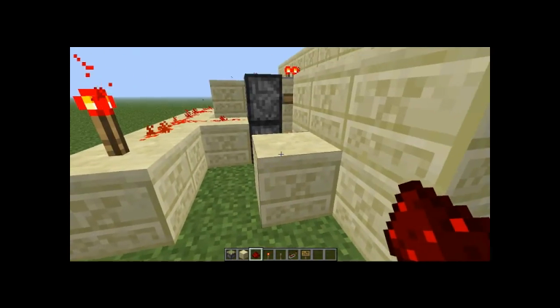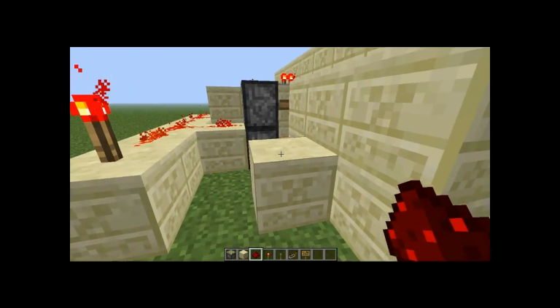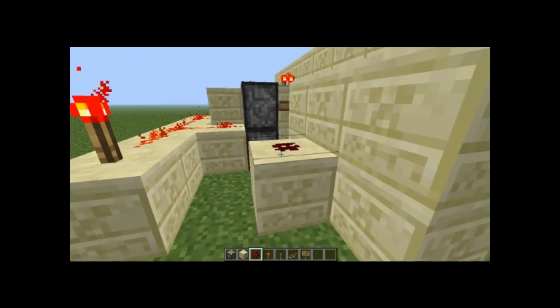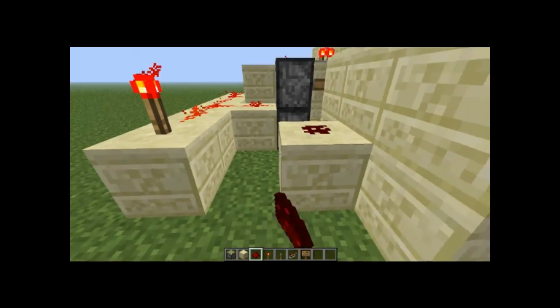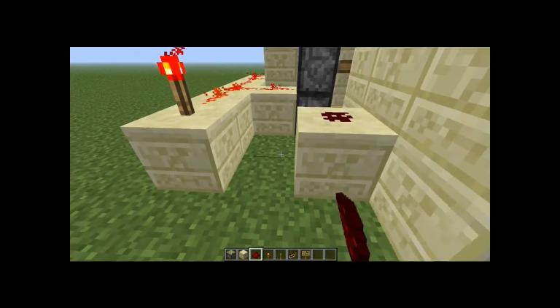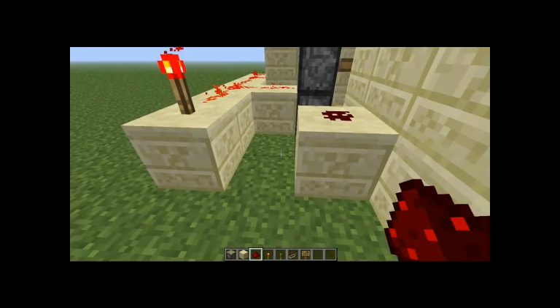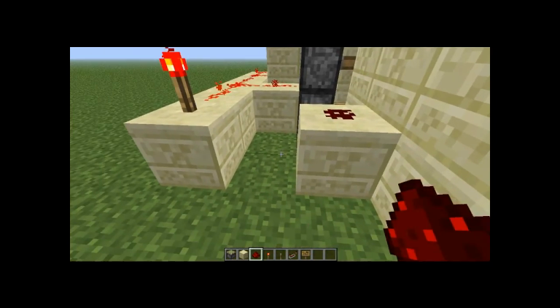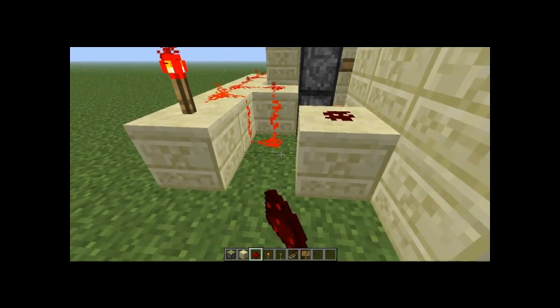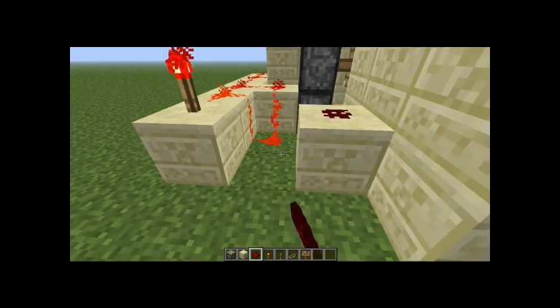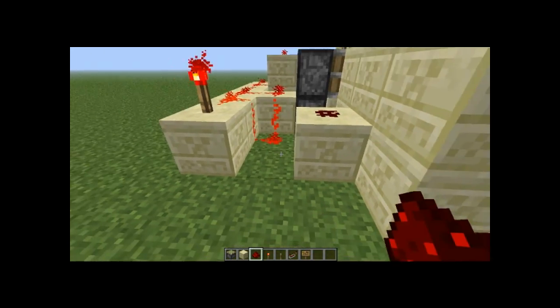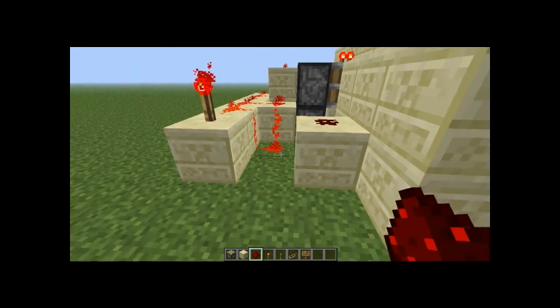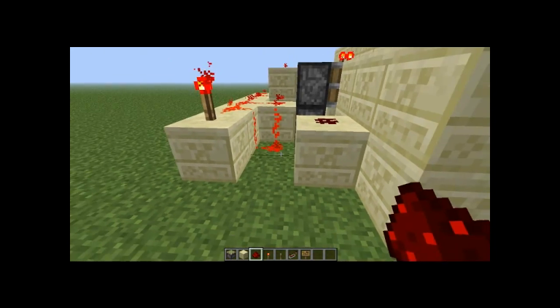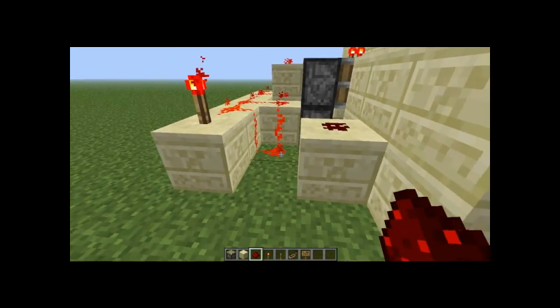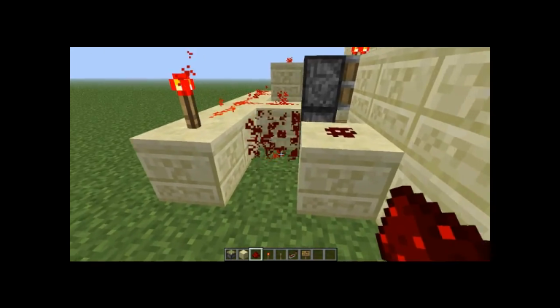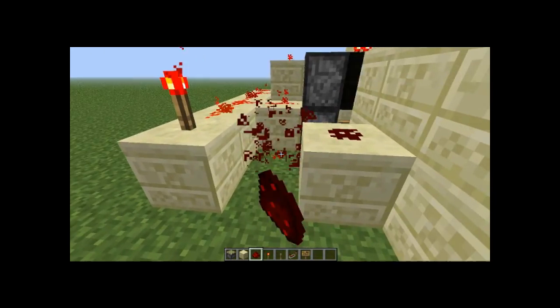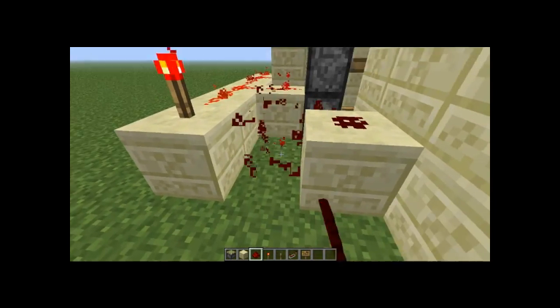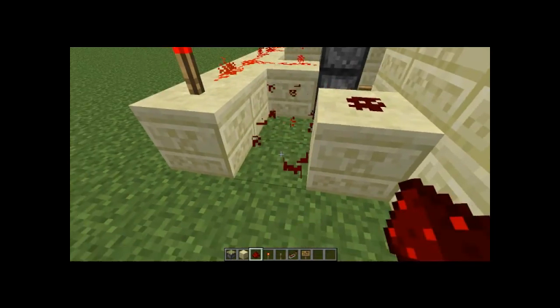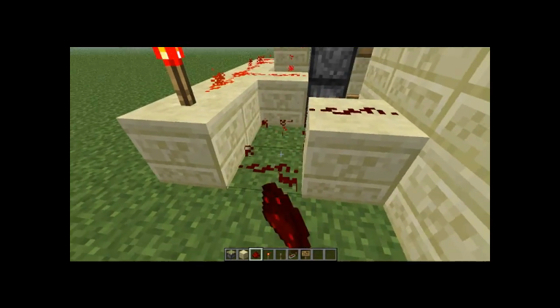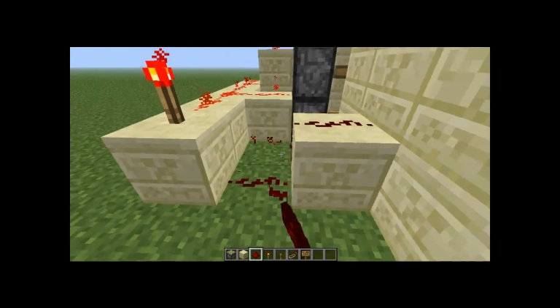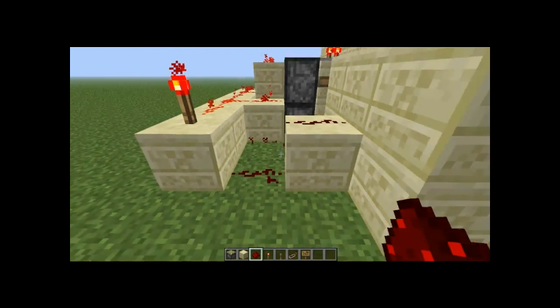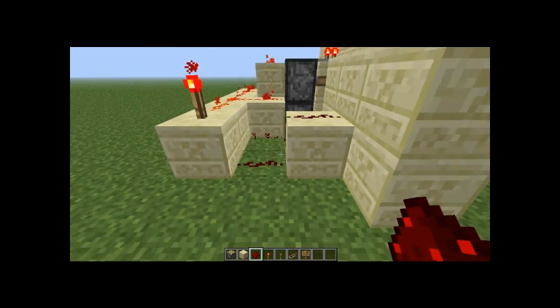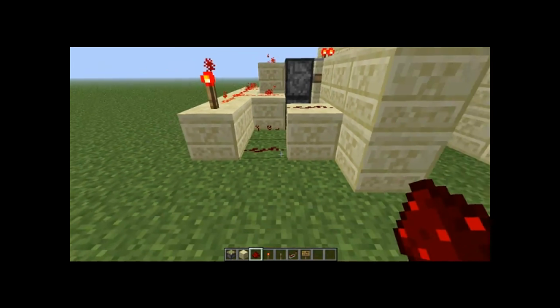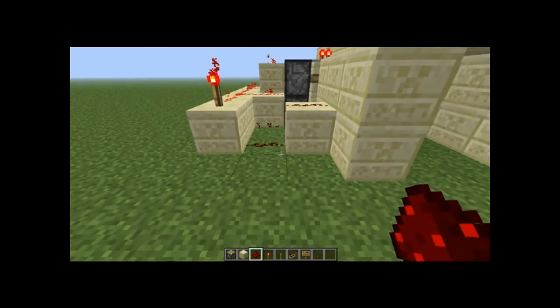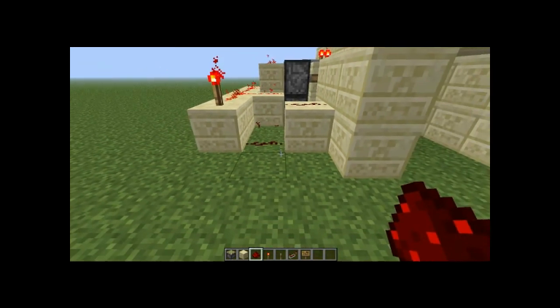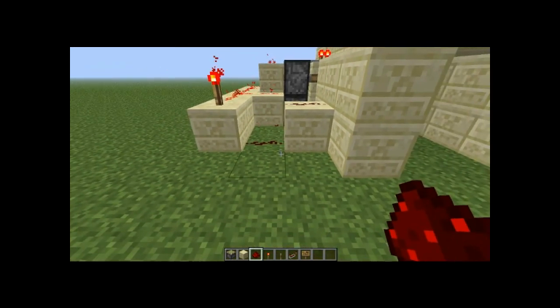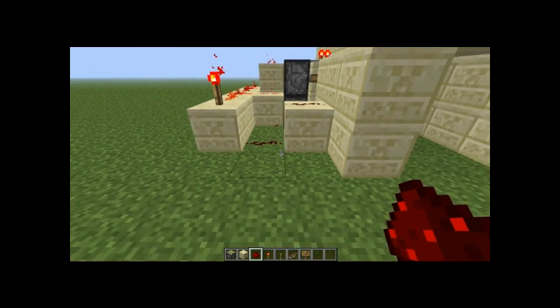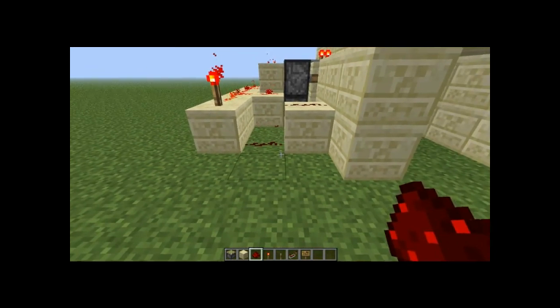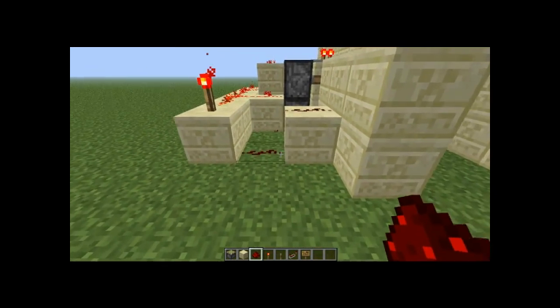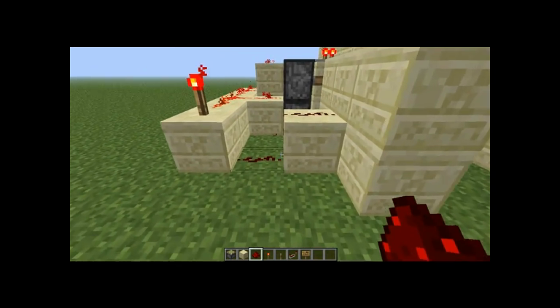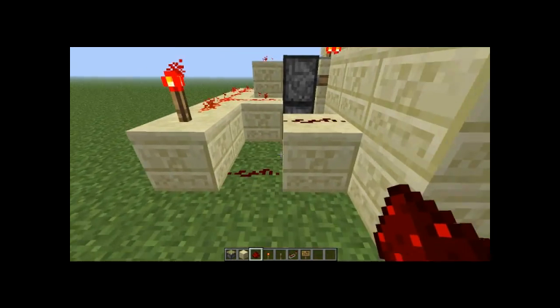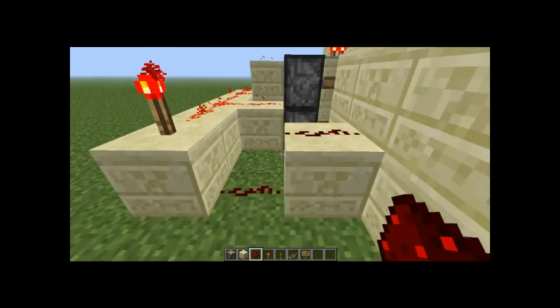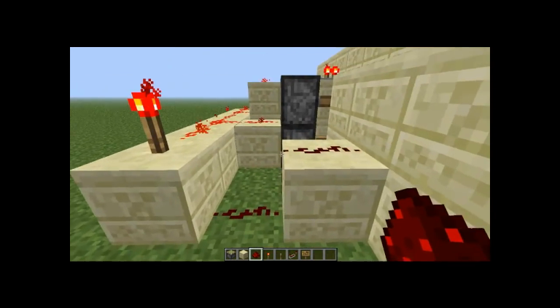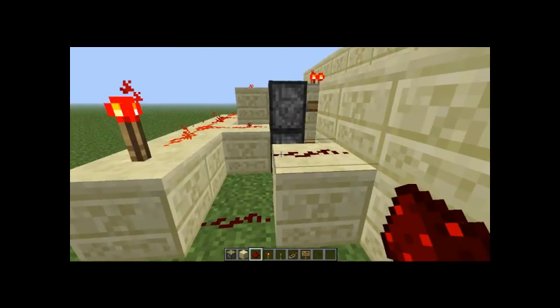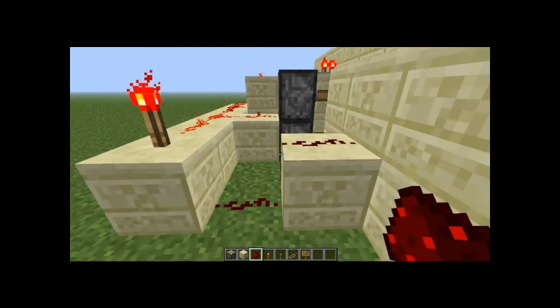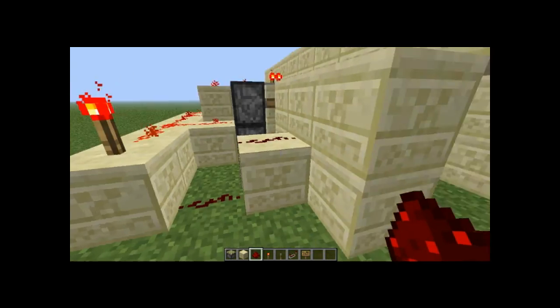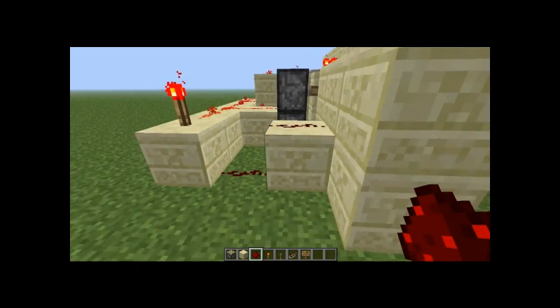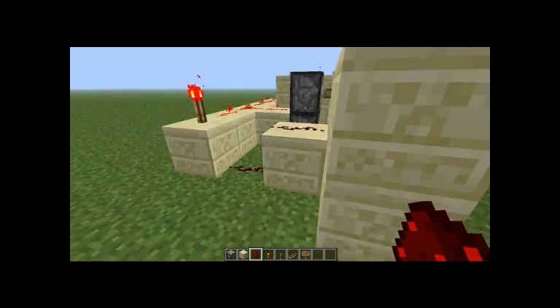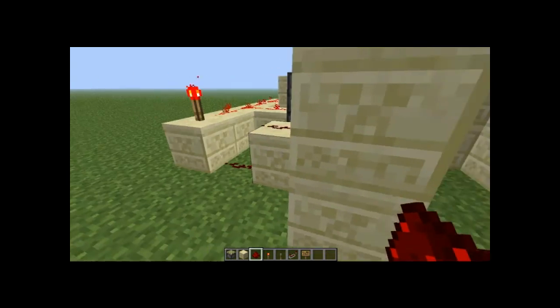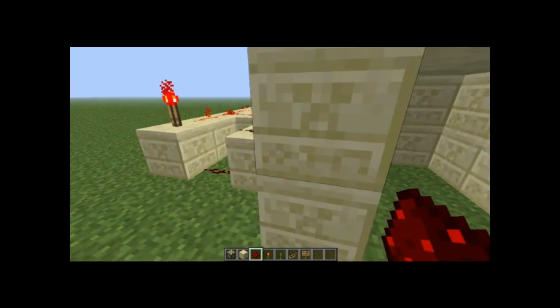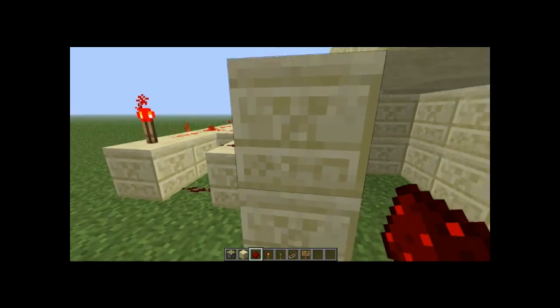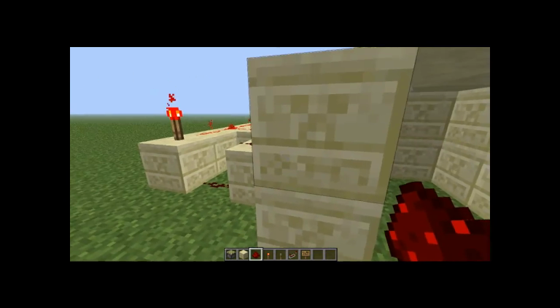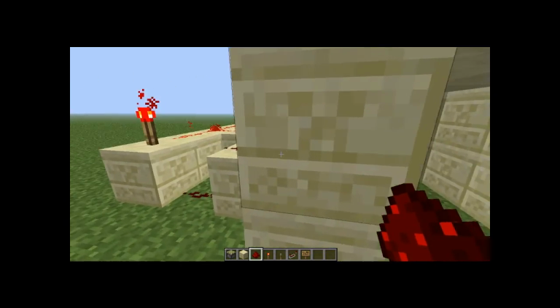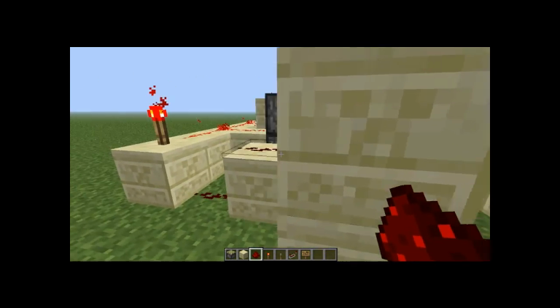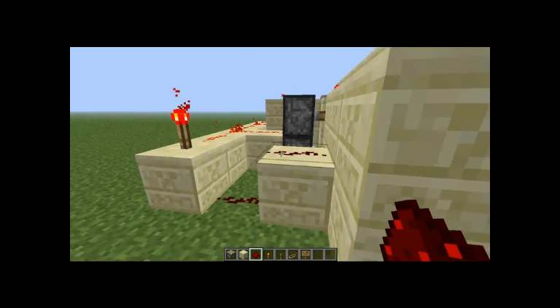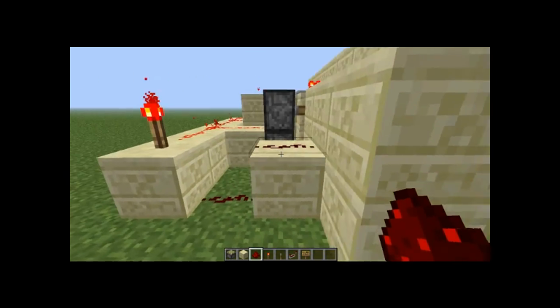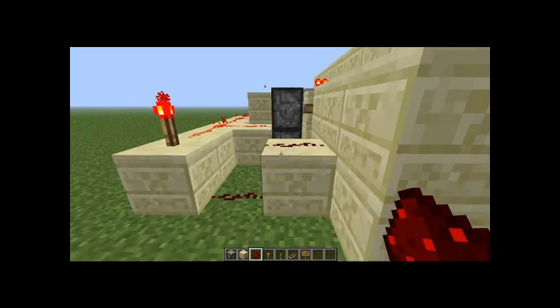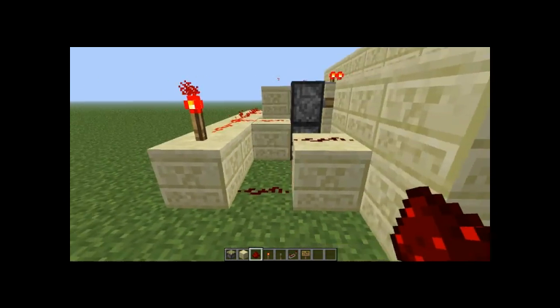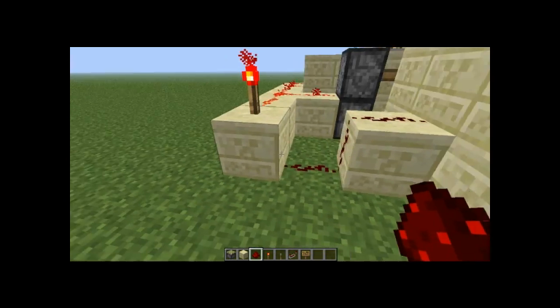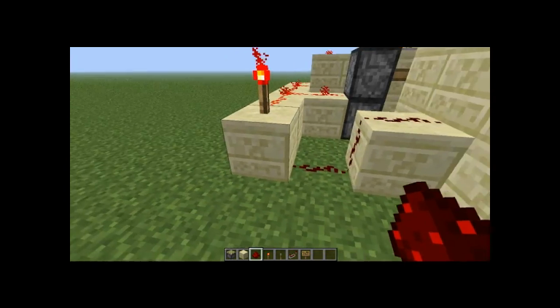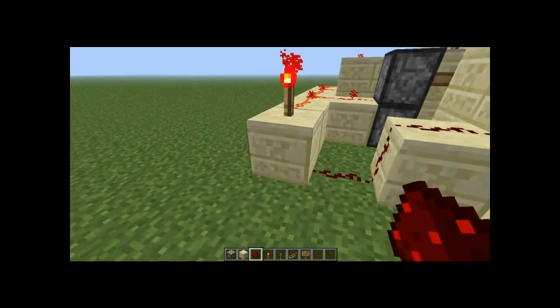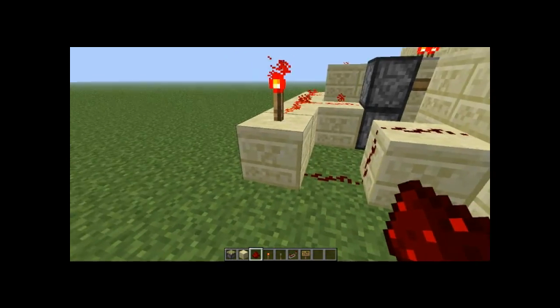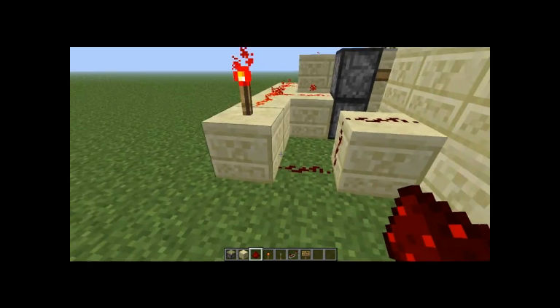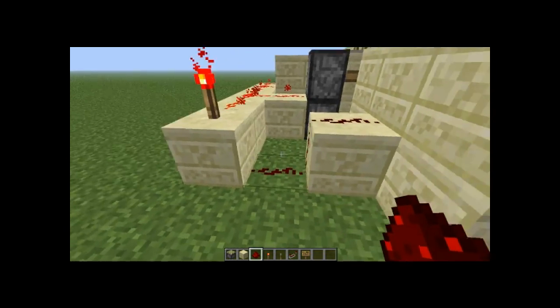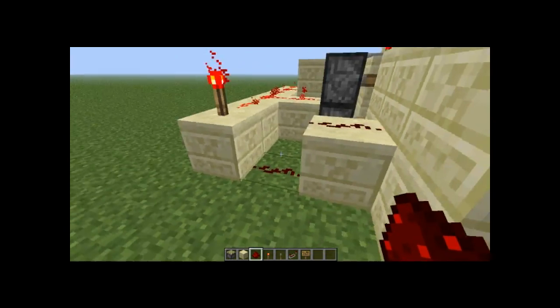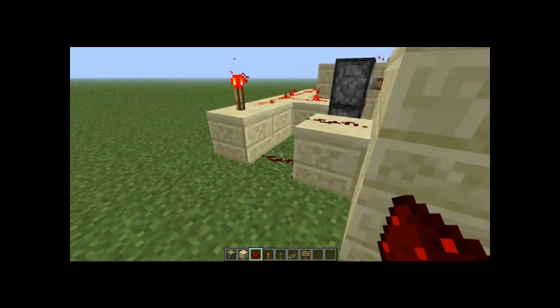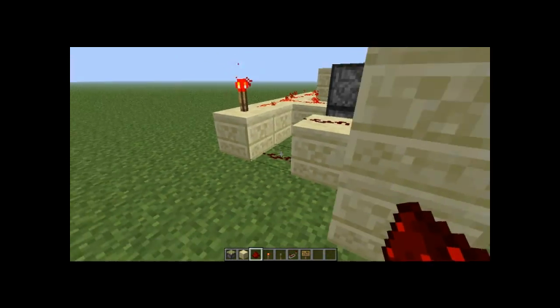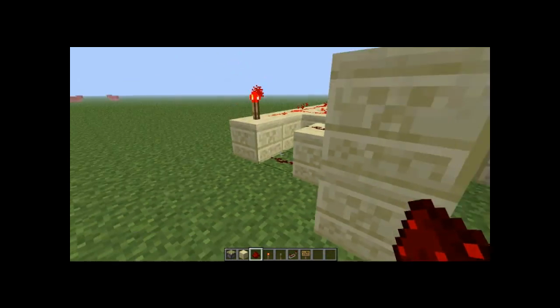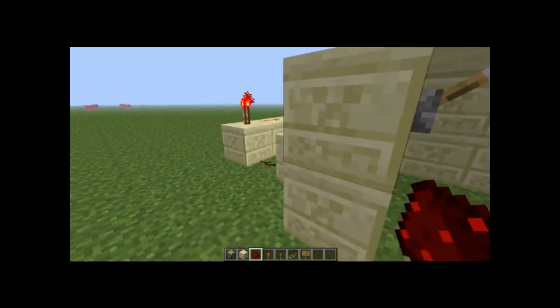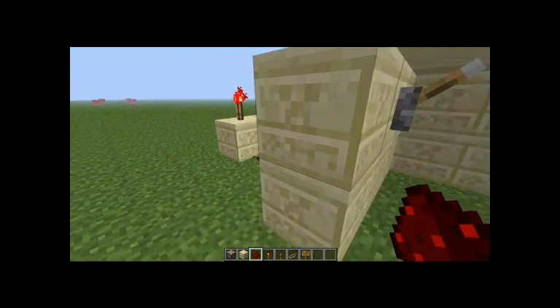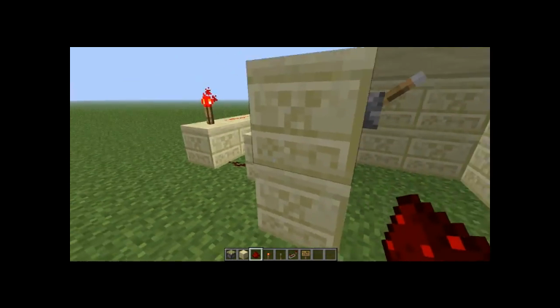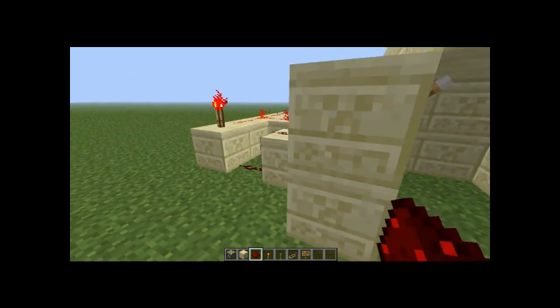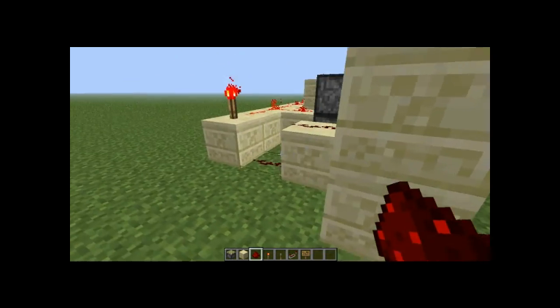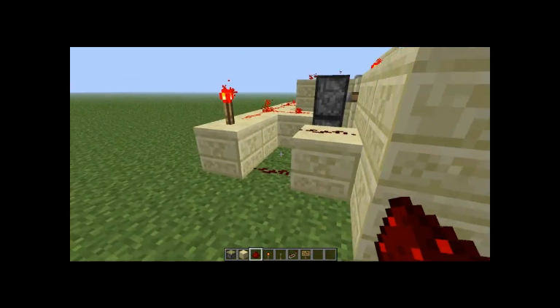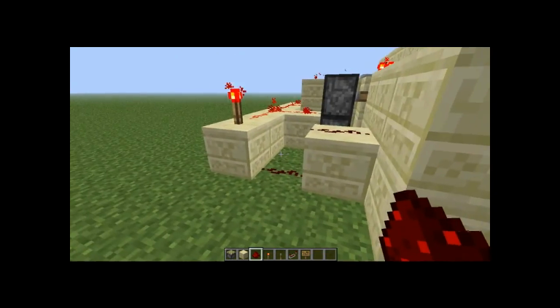Block down, torch there like that. Then you just run a redstone line down and it connects towards it like that.